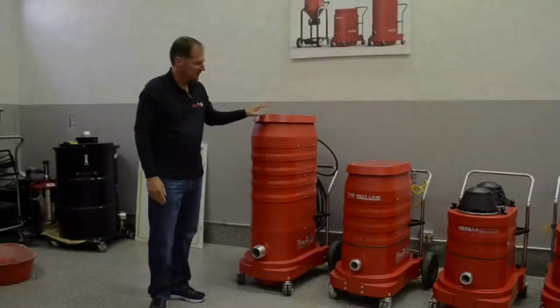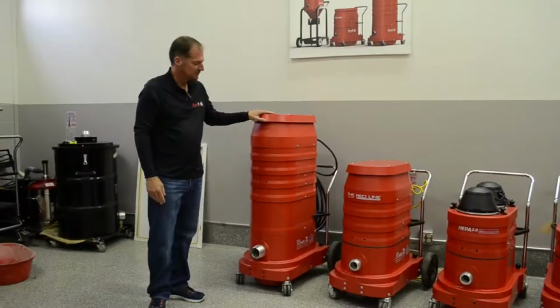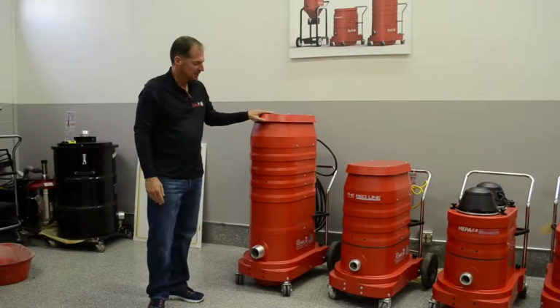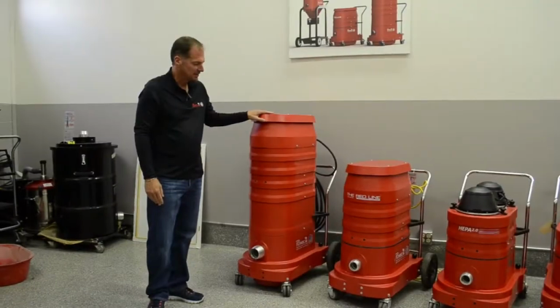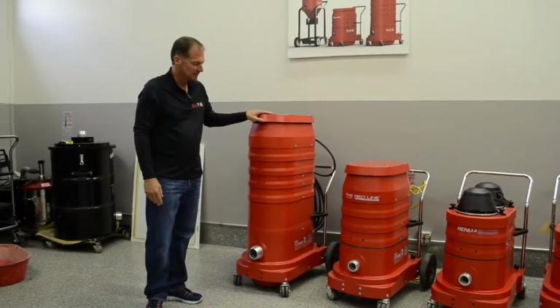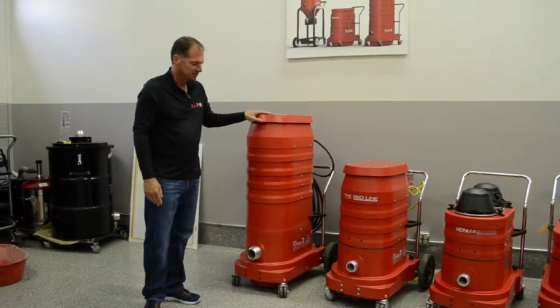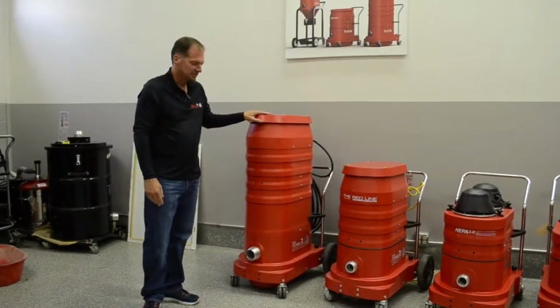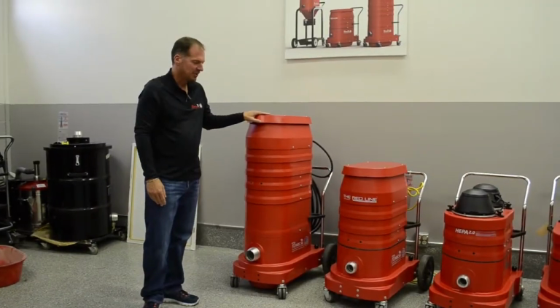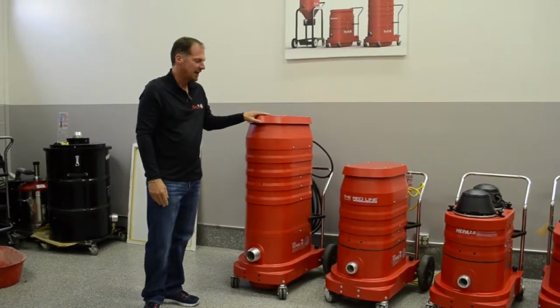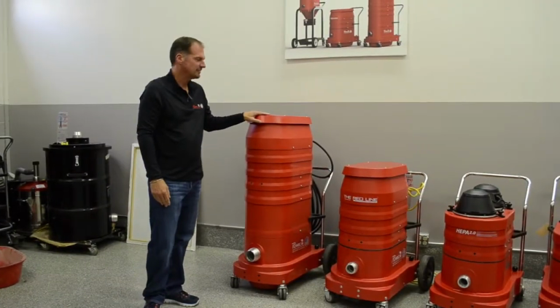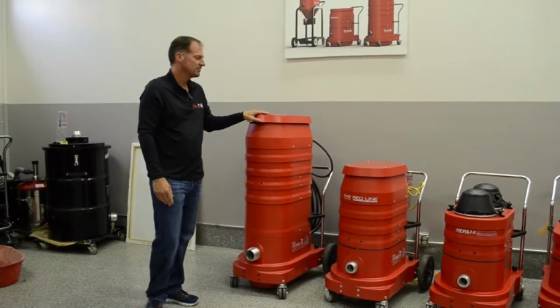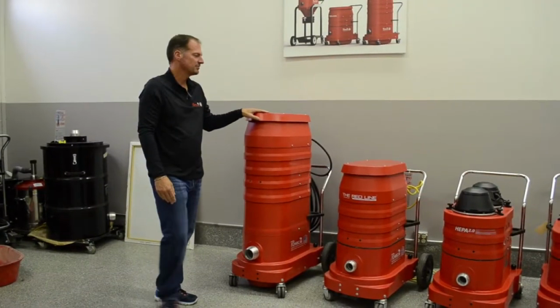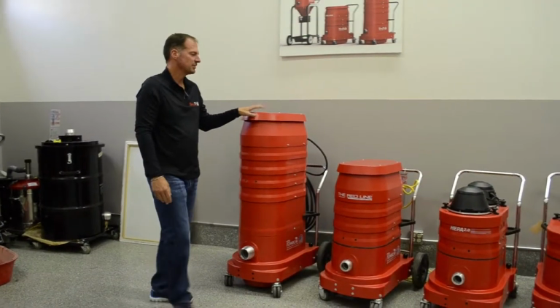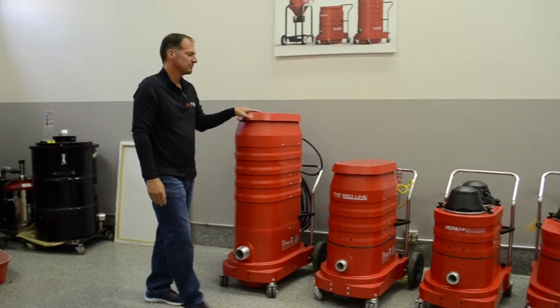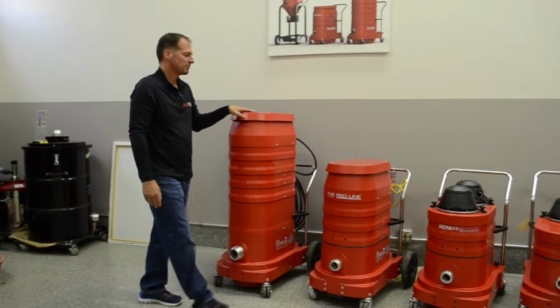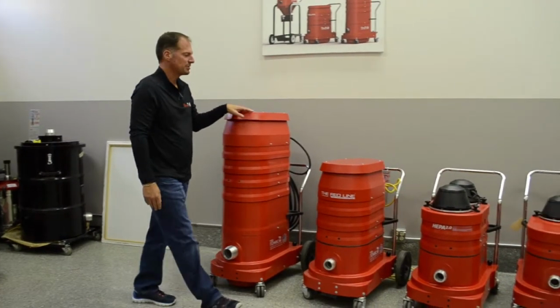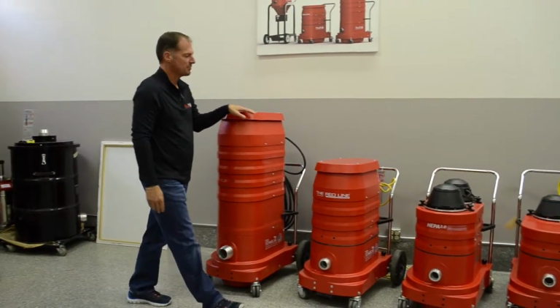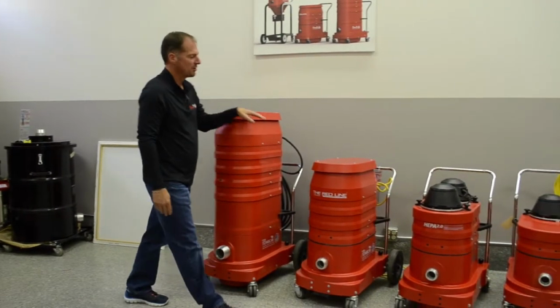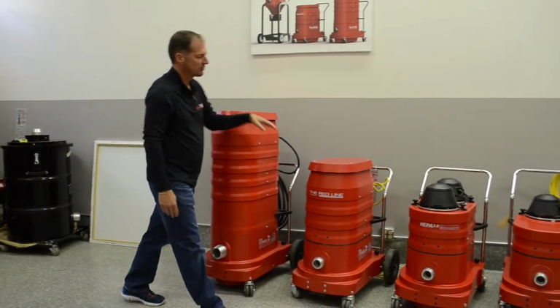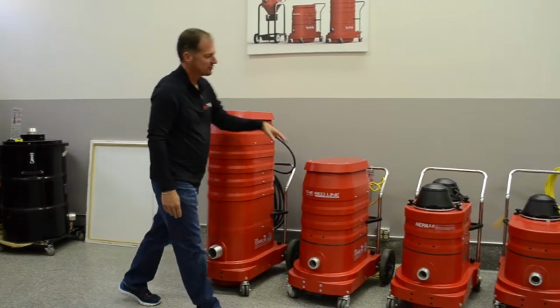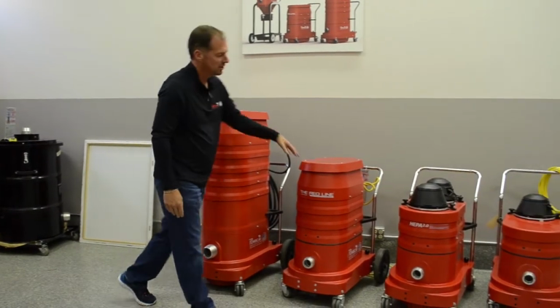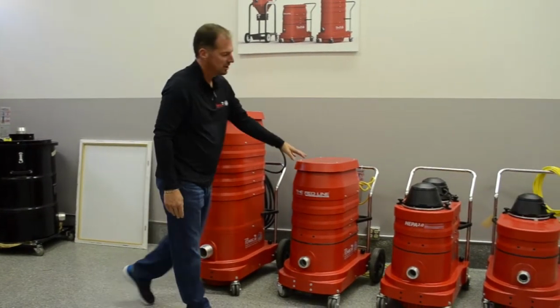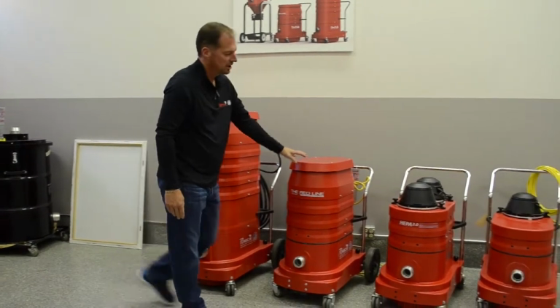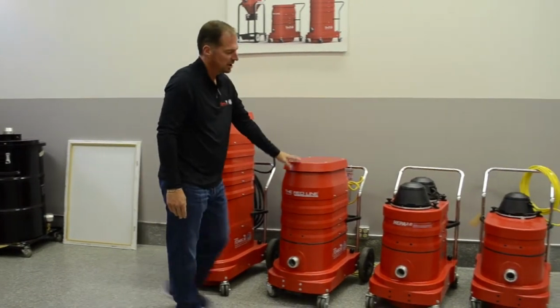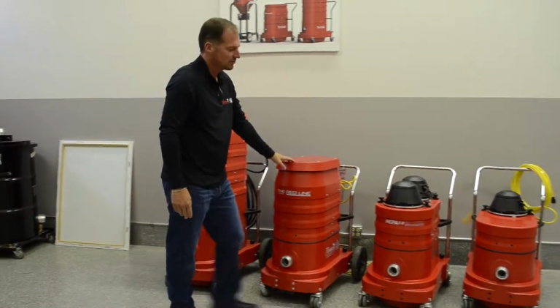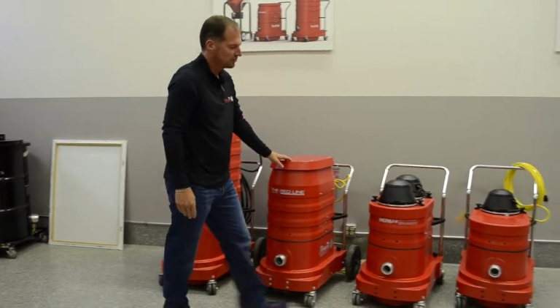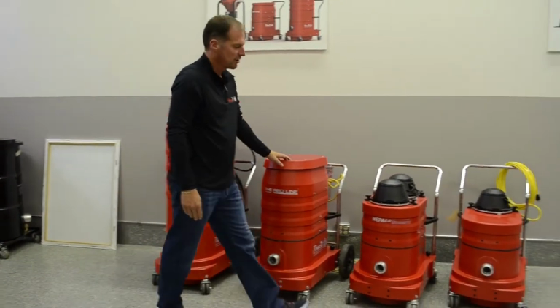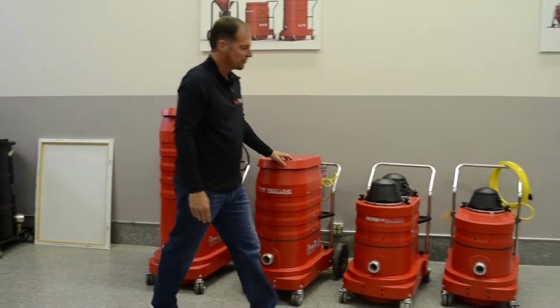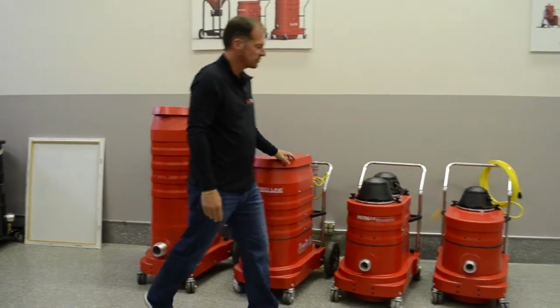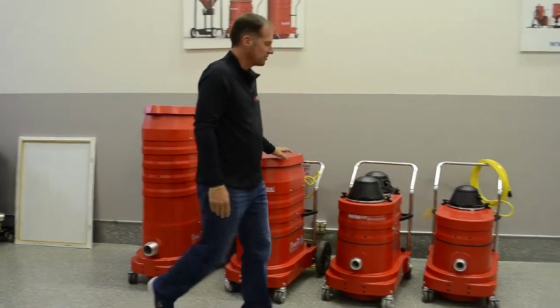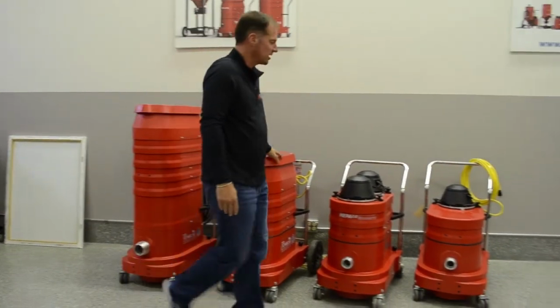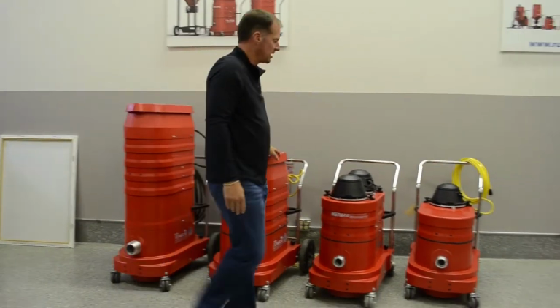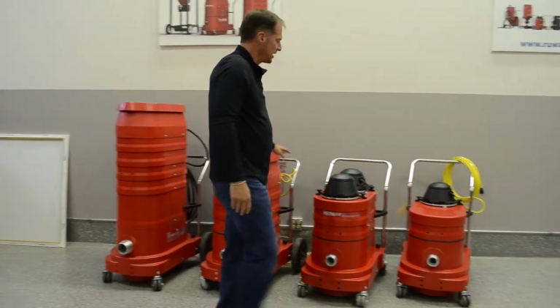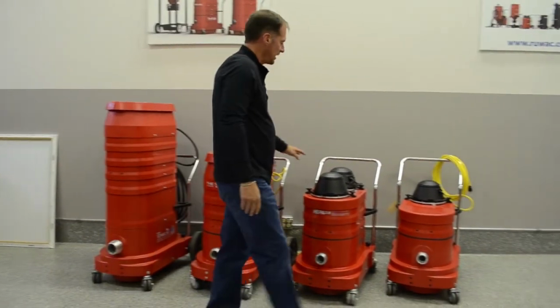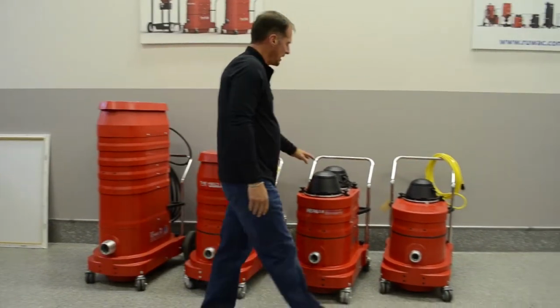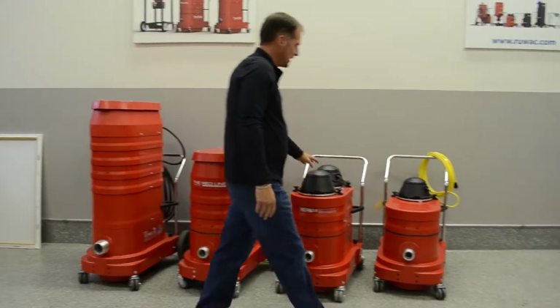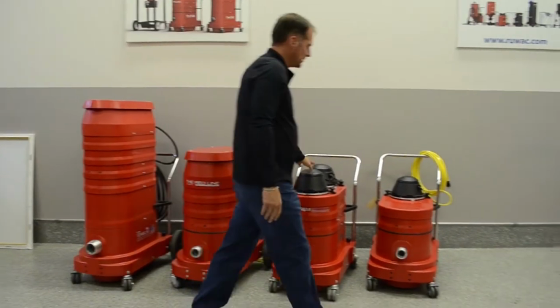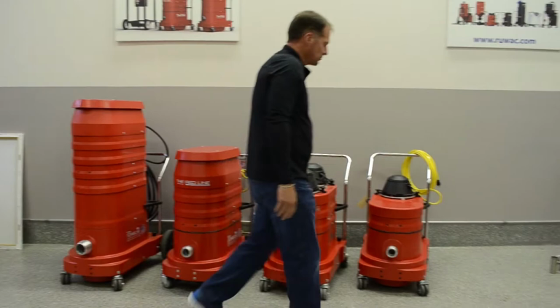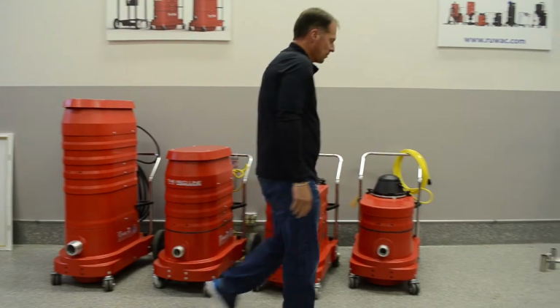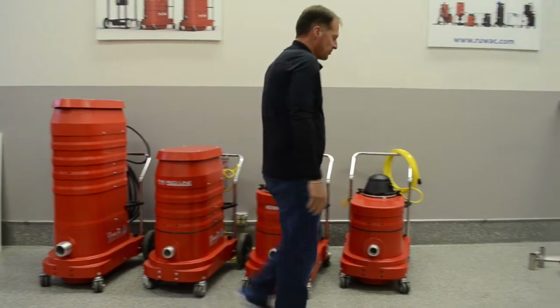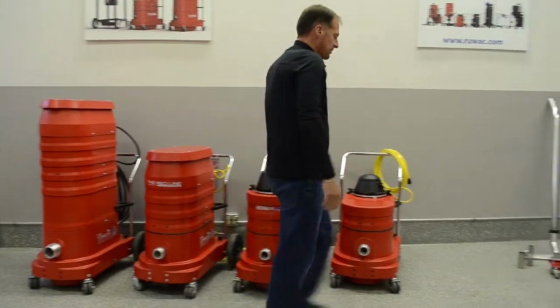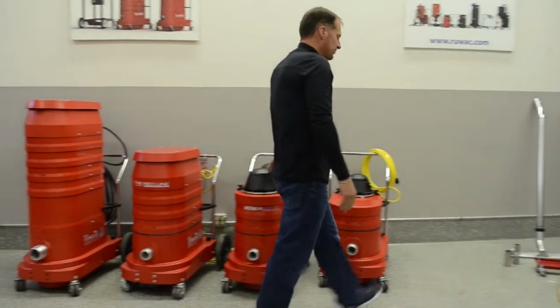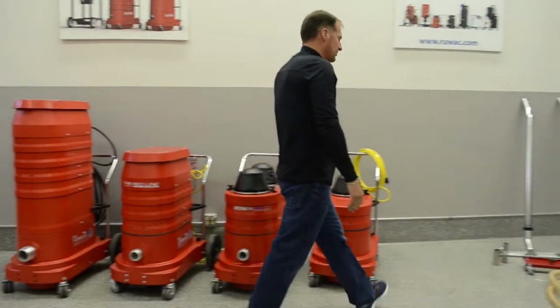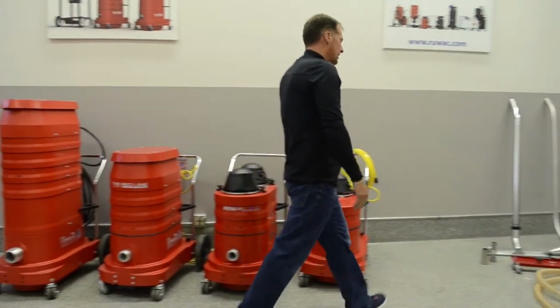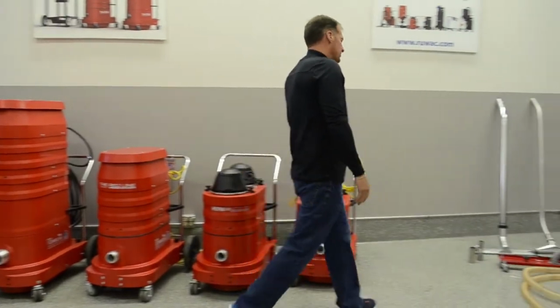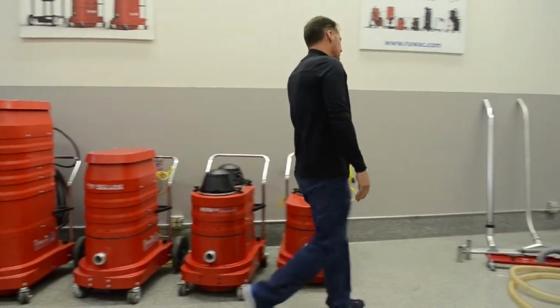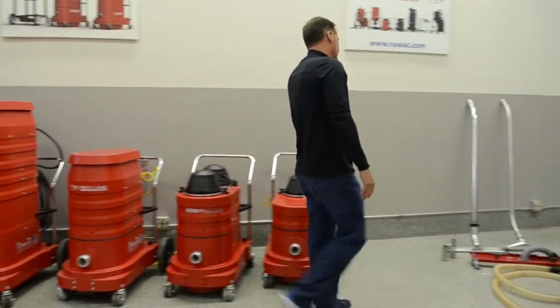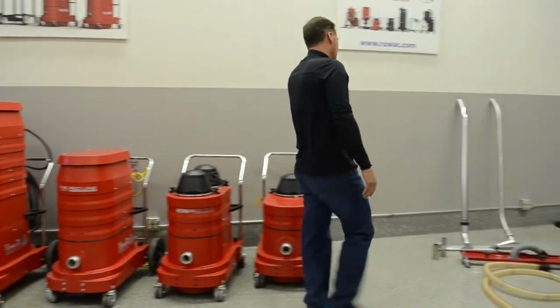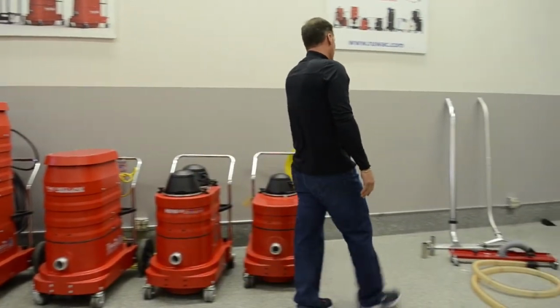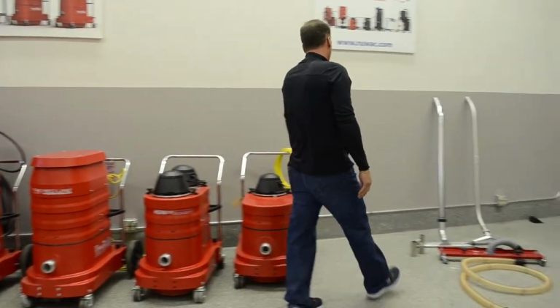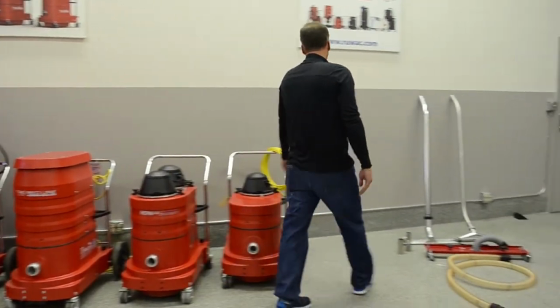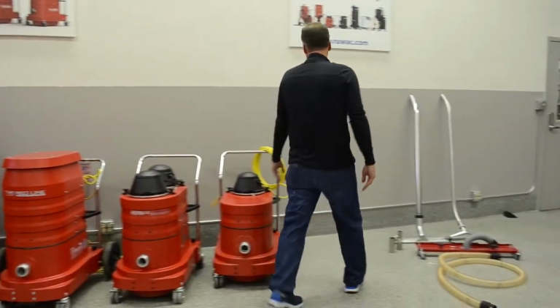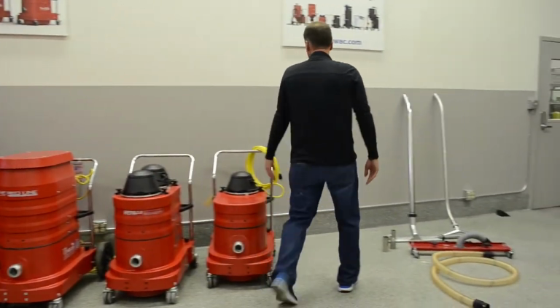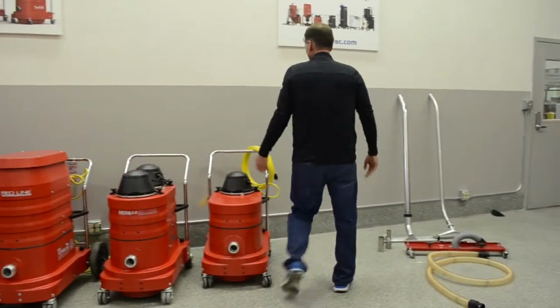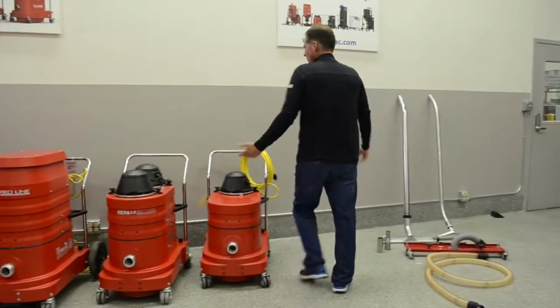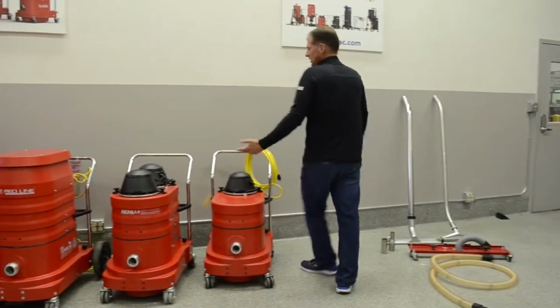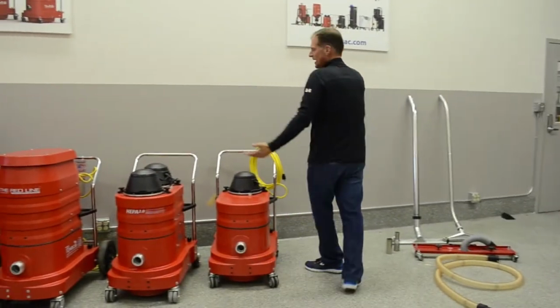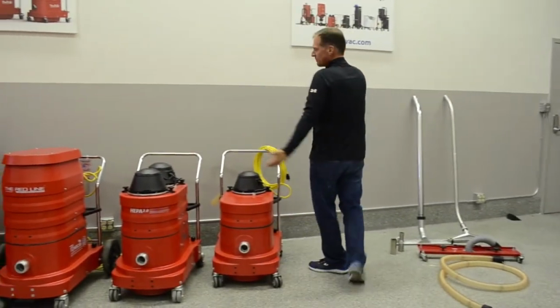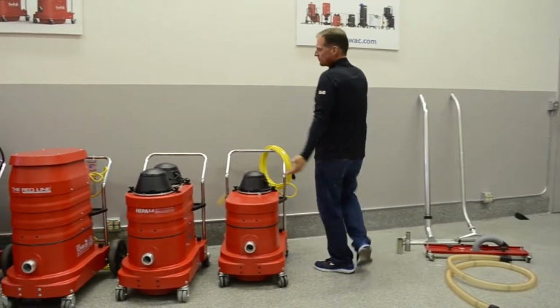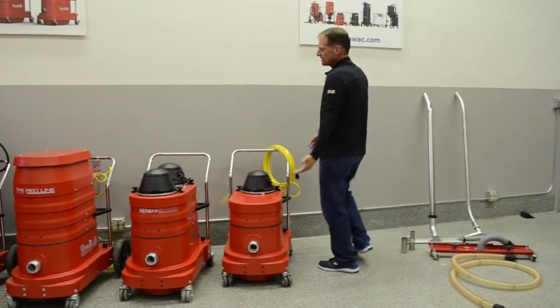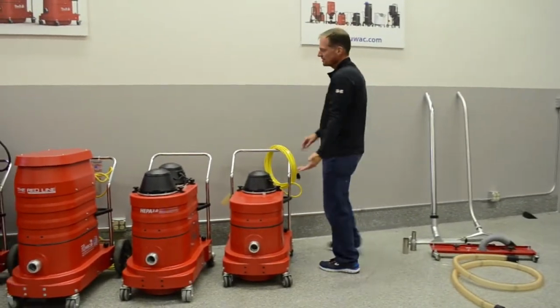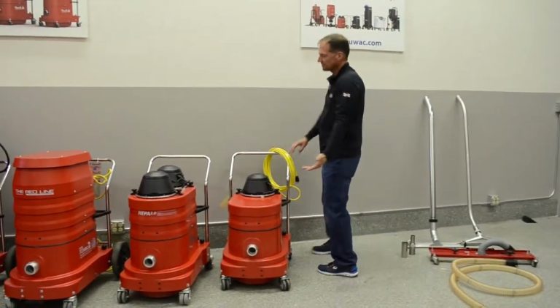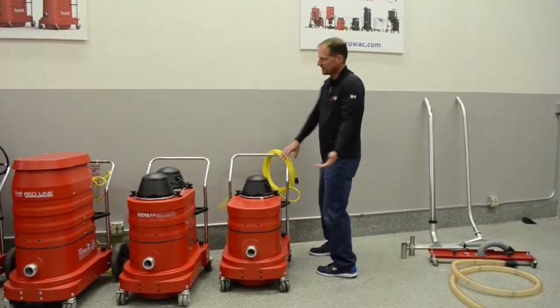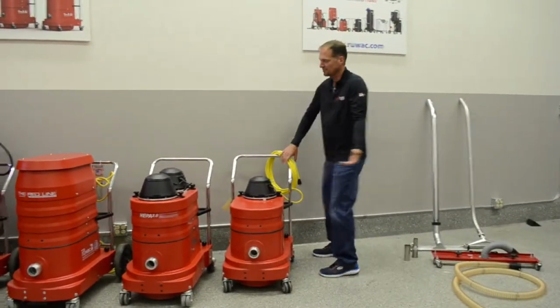We have many different sizes: a three motor, a two motor, a two motor without silencer, and a one motor. They're all going to operate the same.